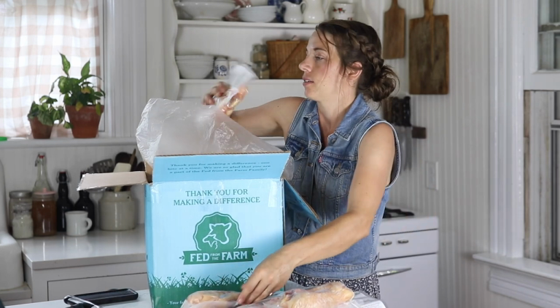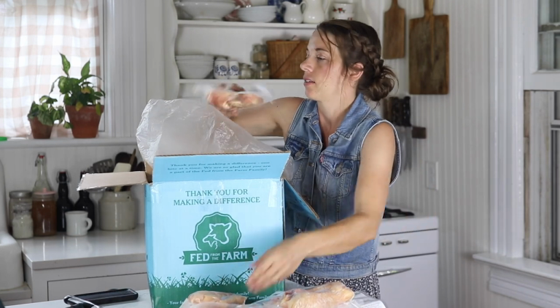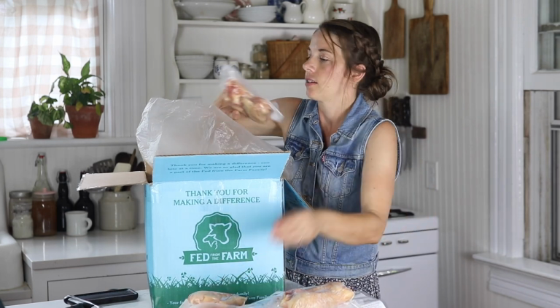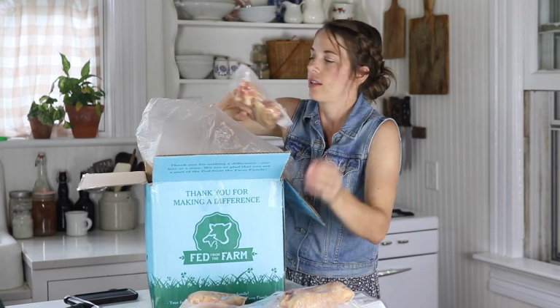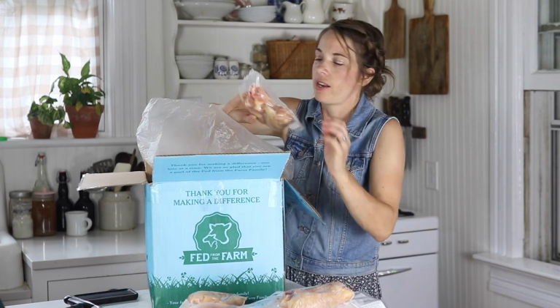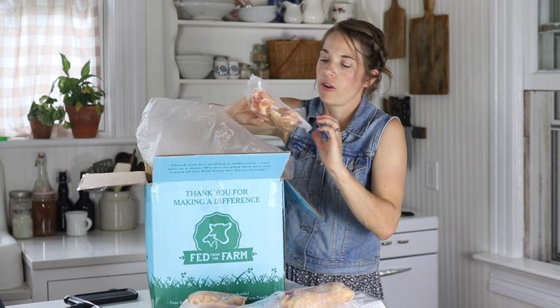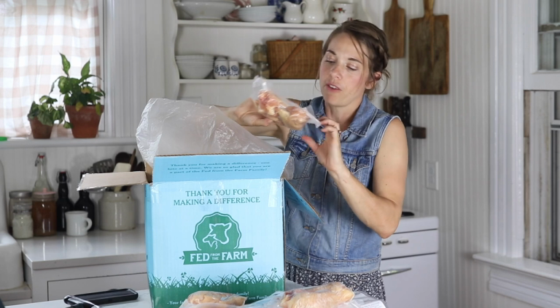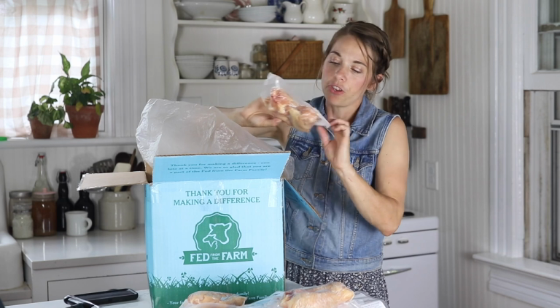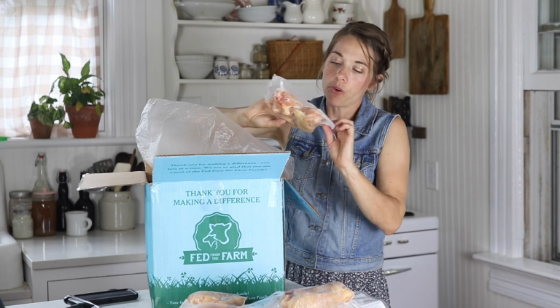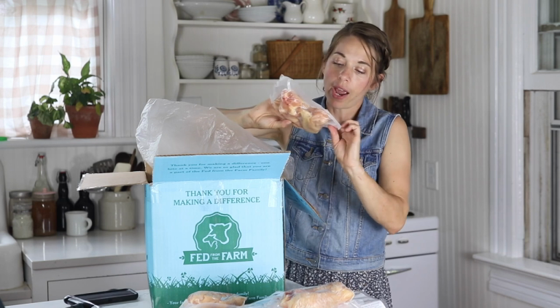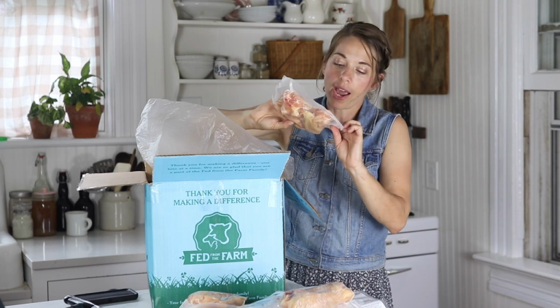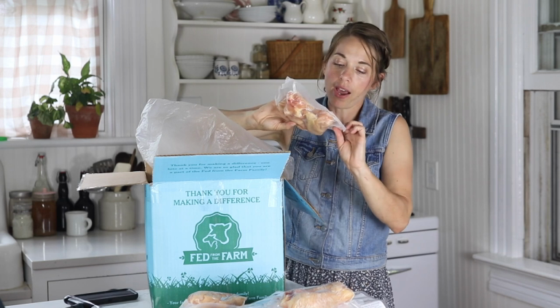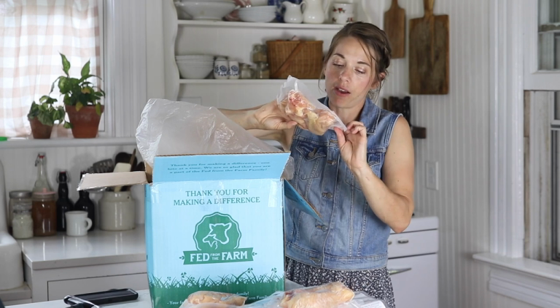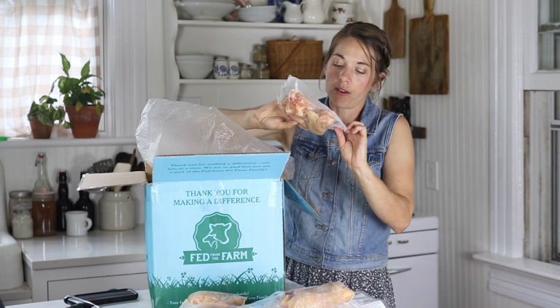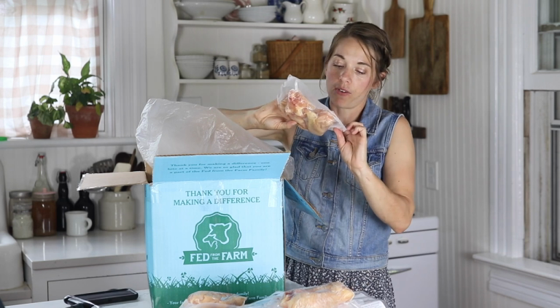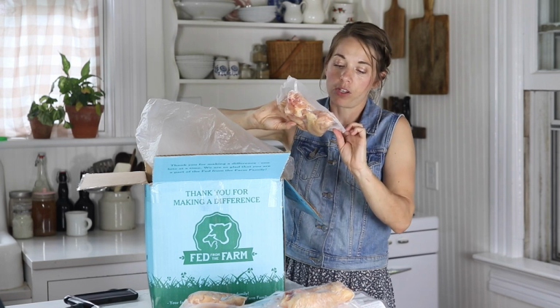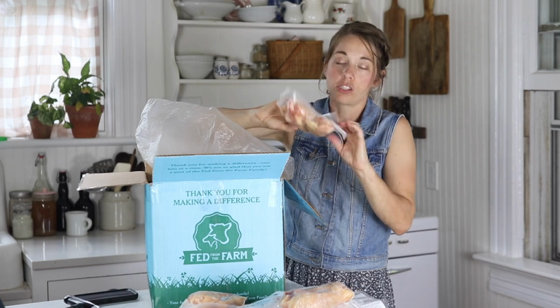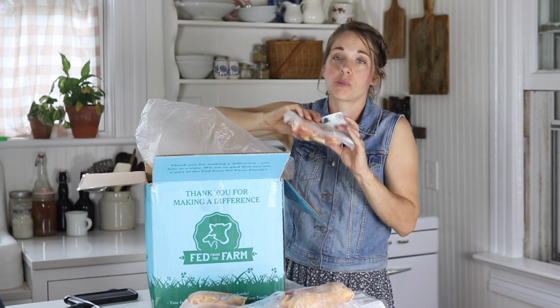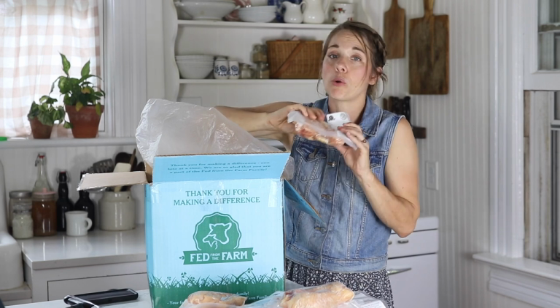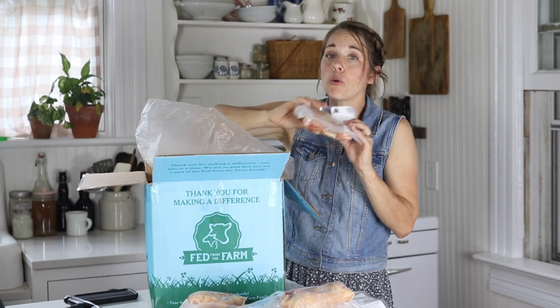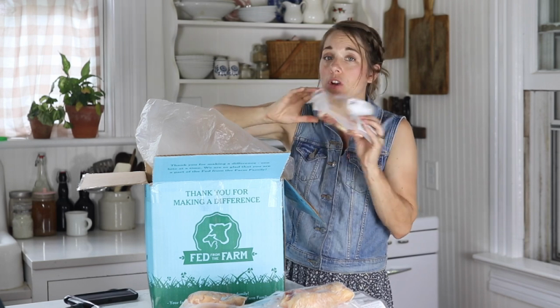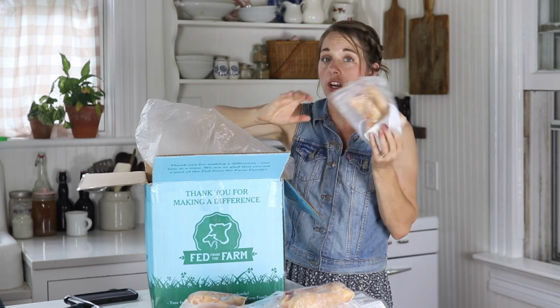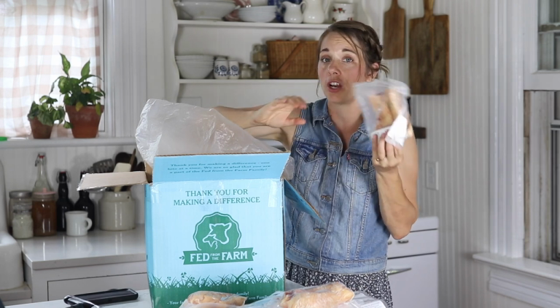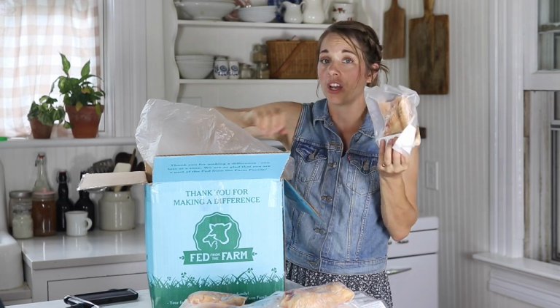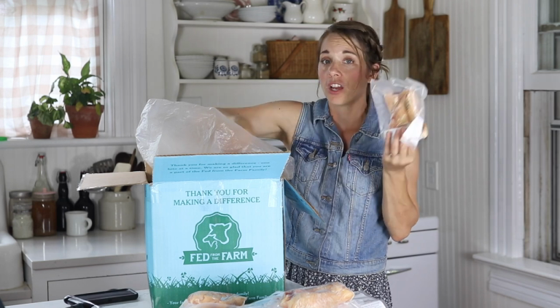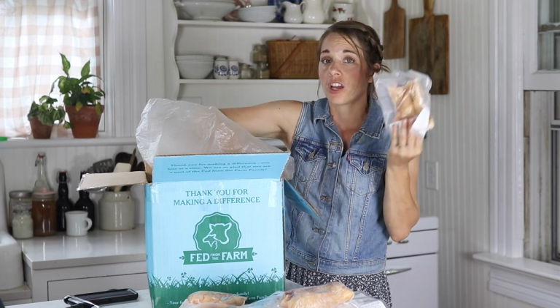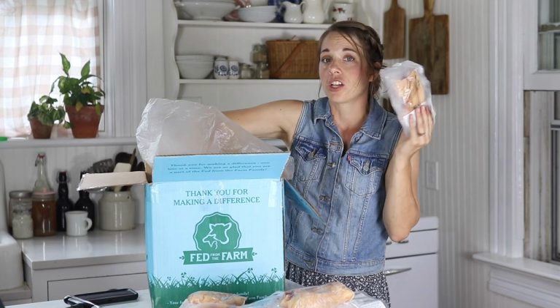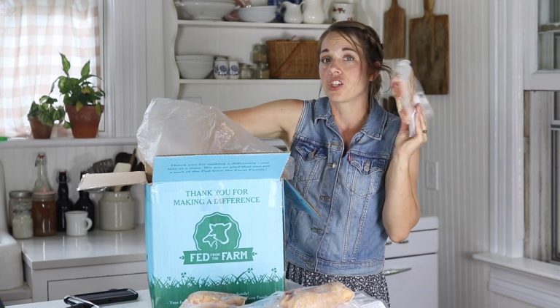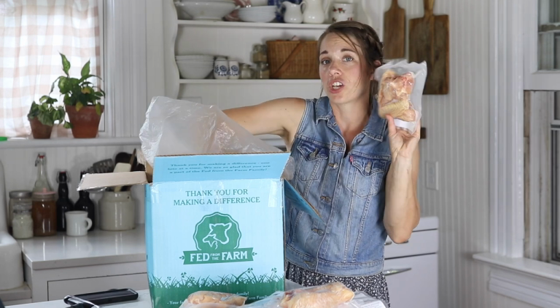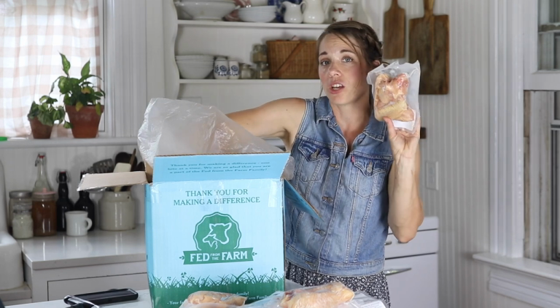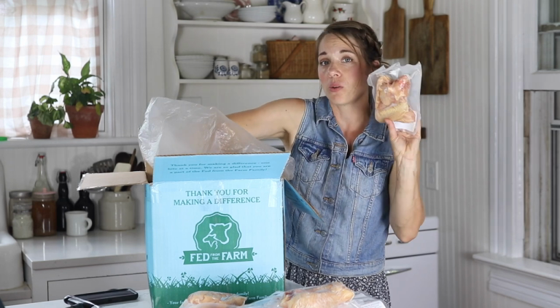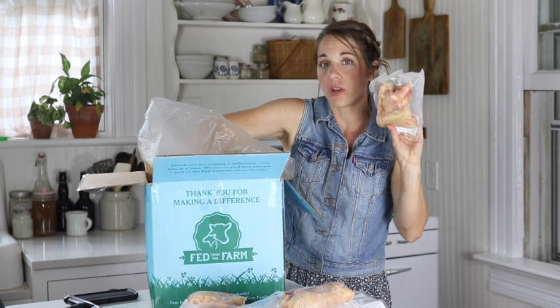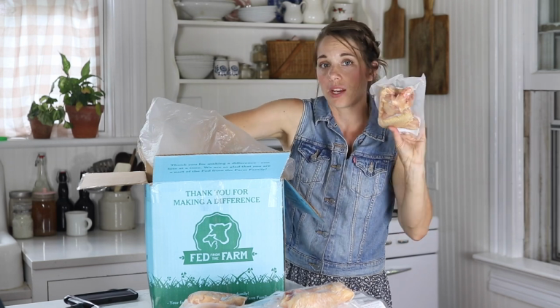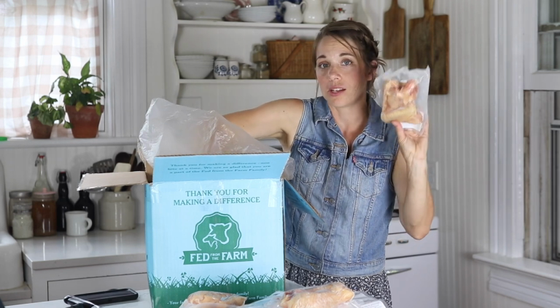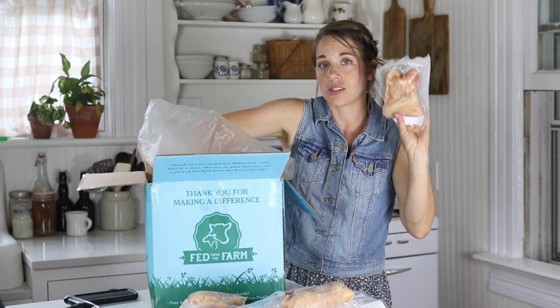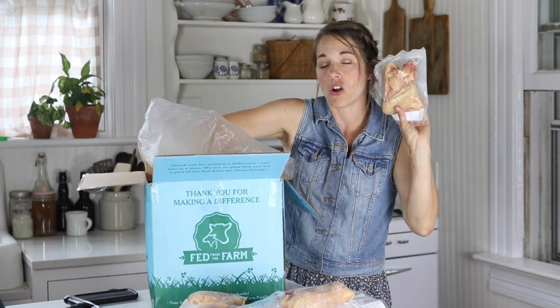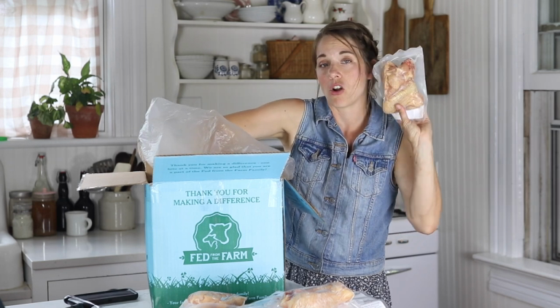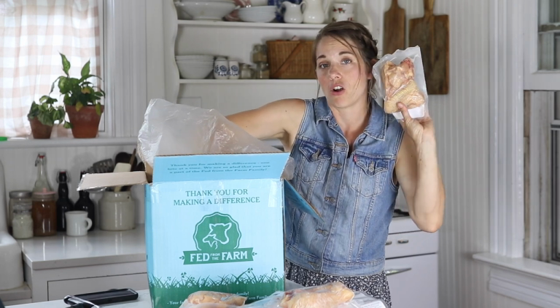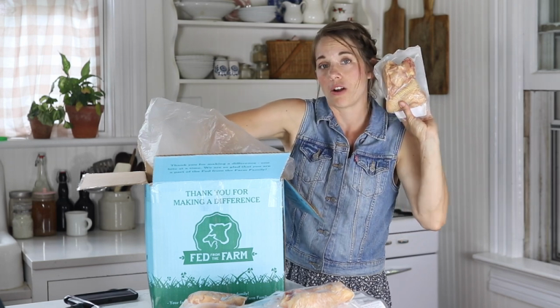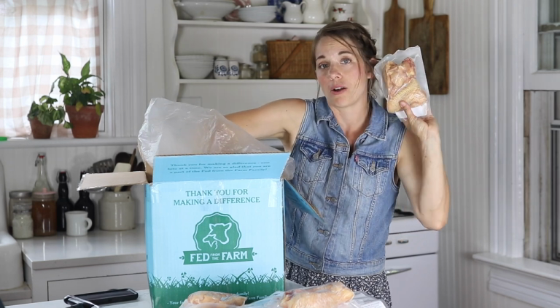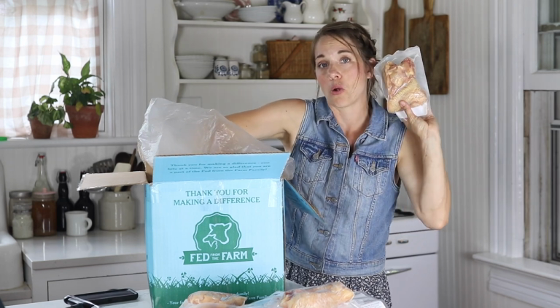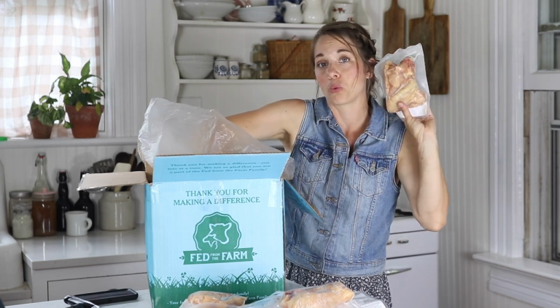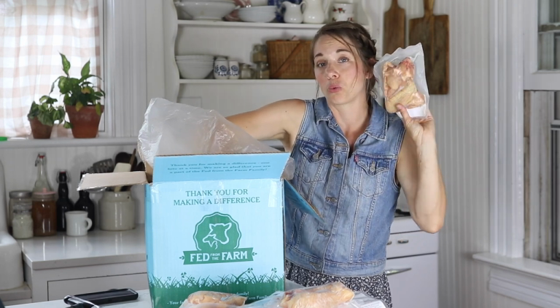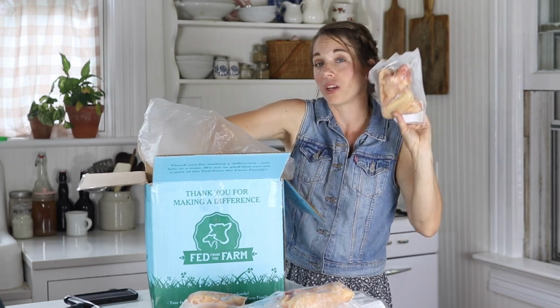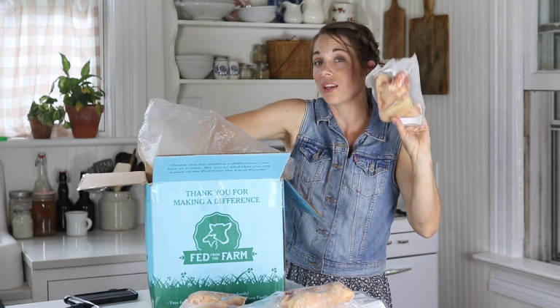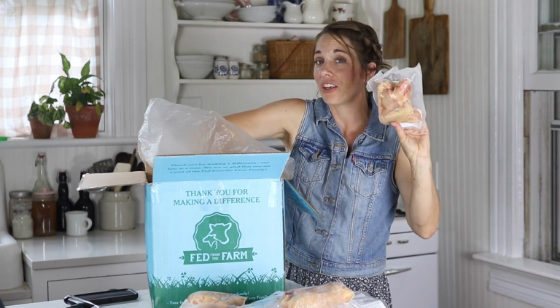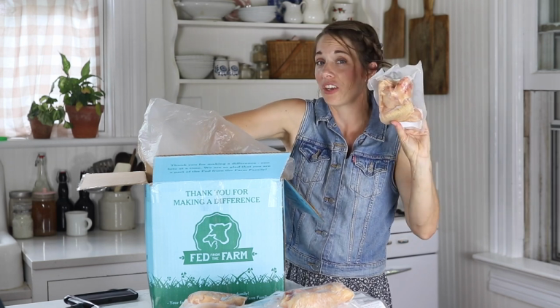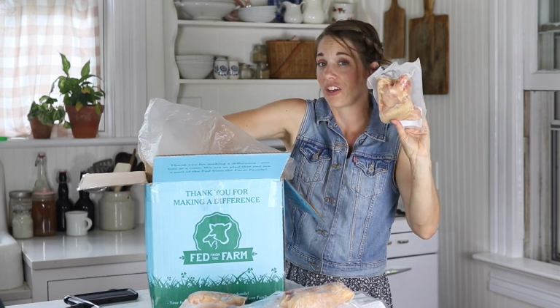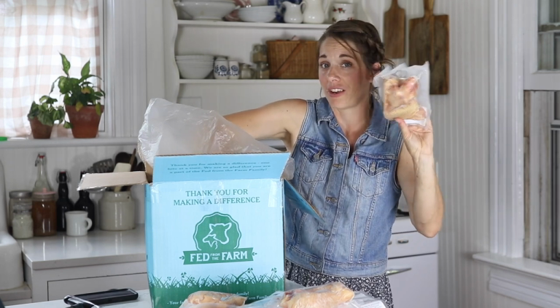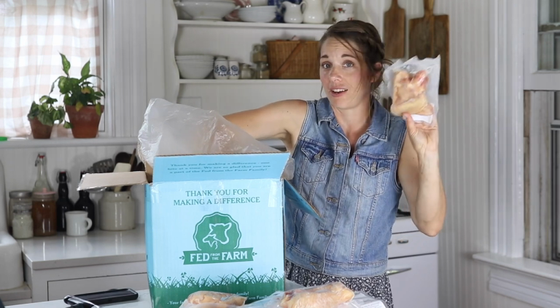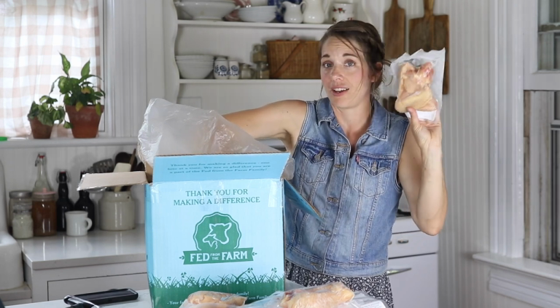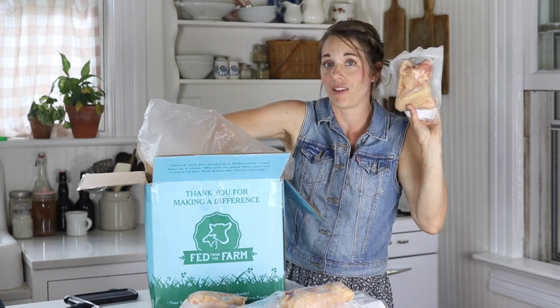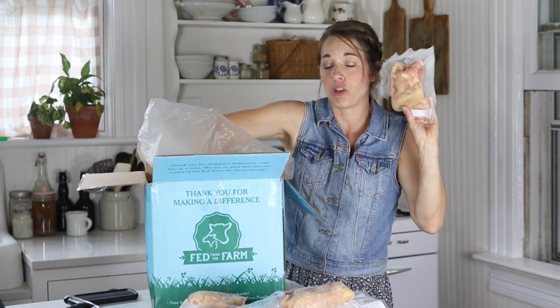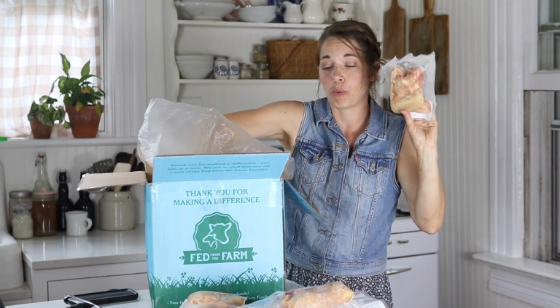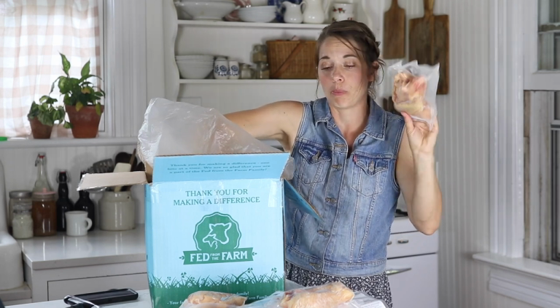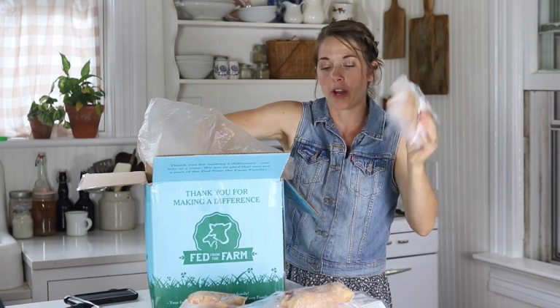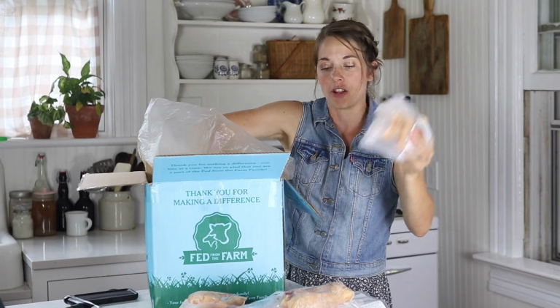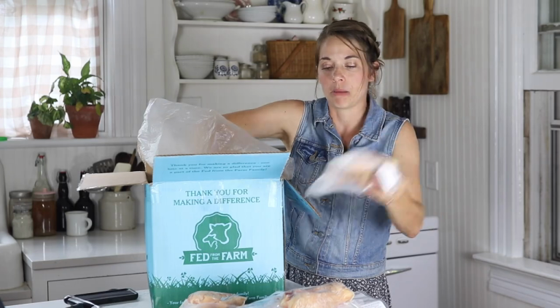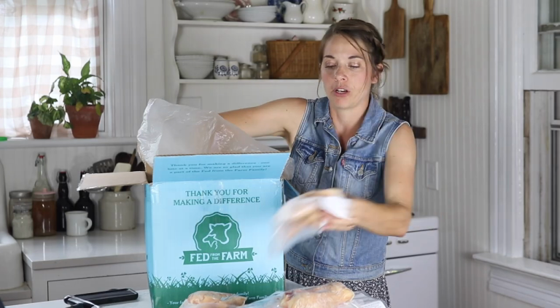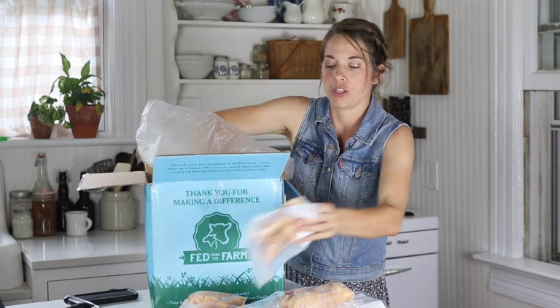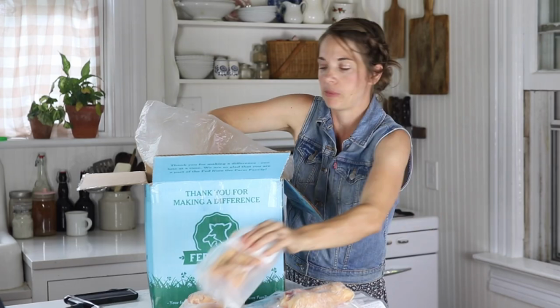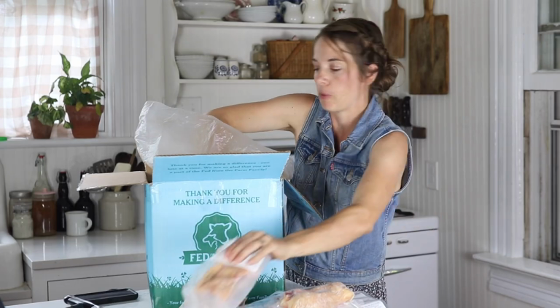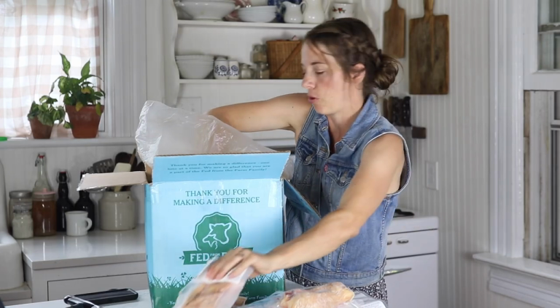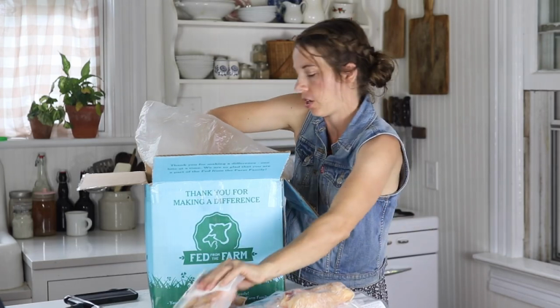If you have a smoker, chicken wings are really good if you prepare them in a smoker.